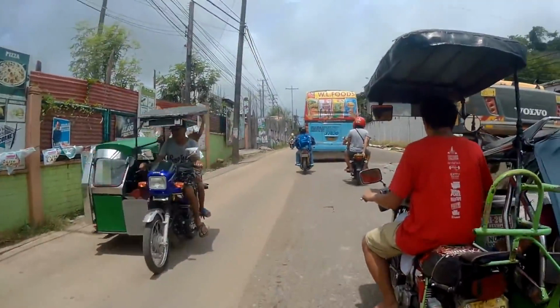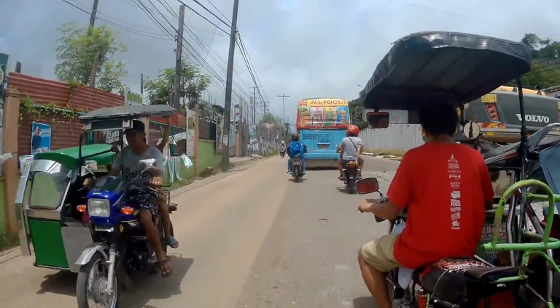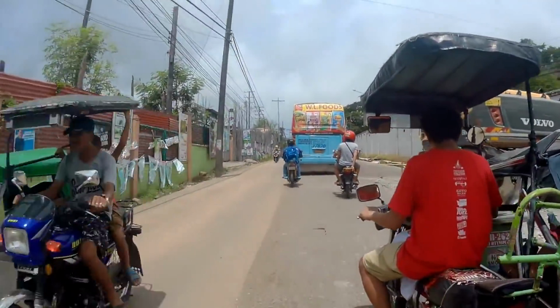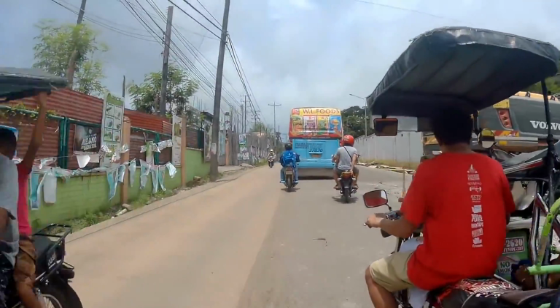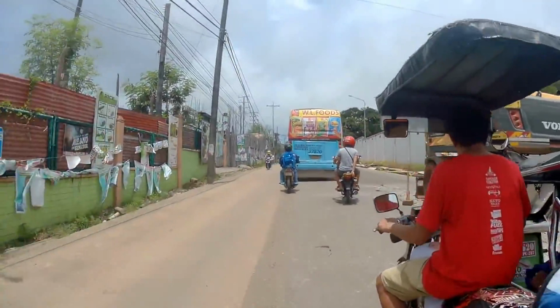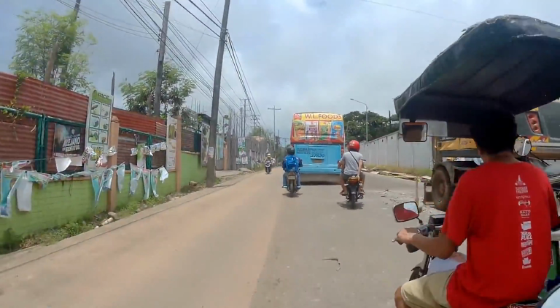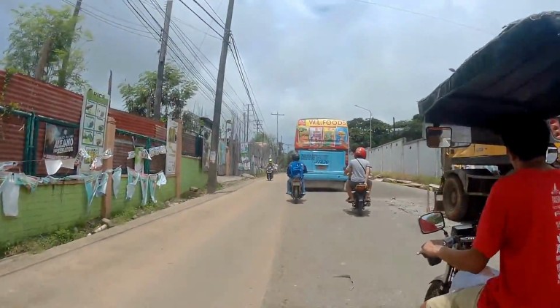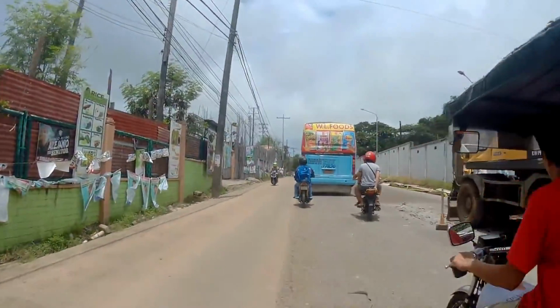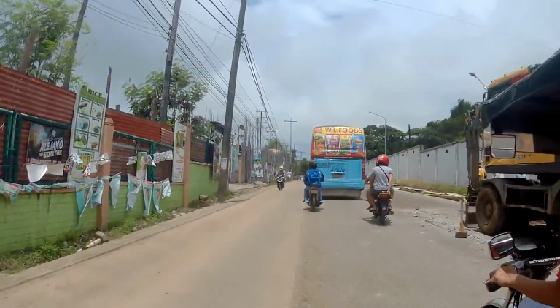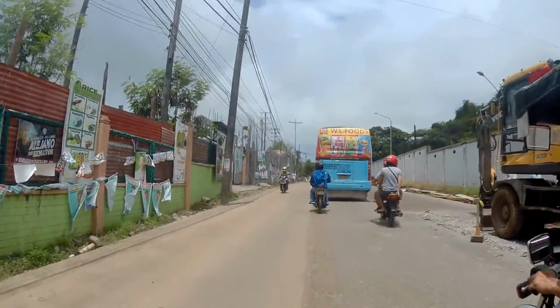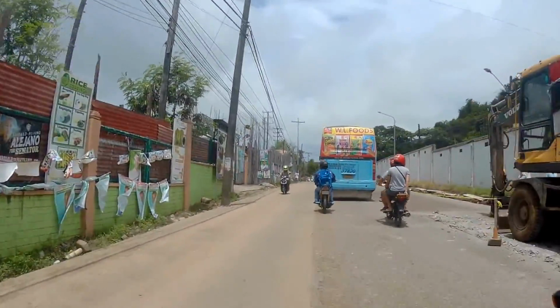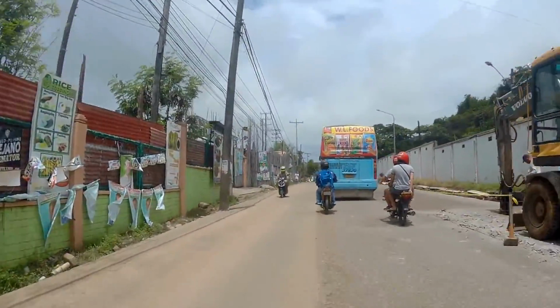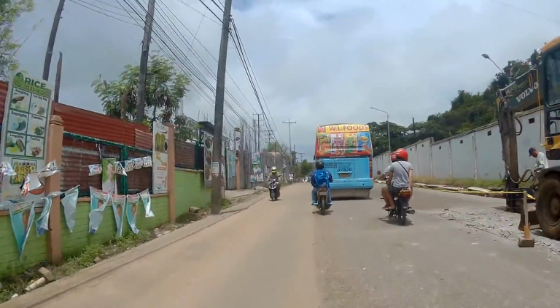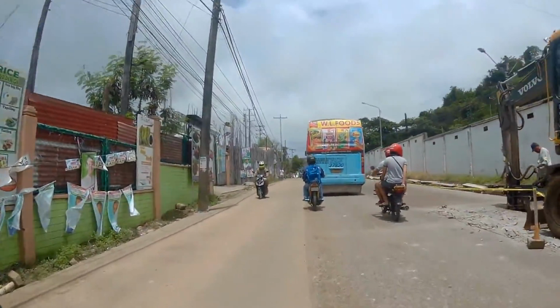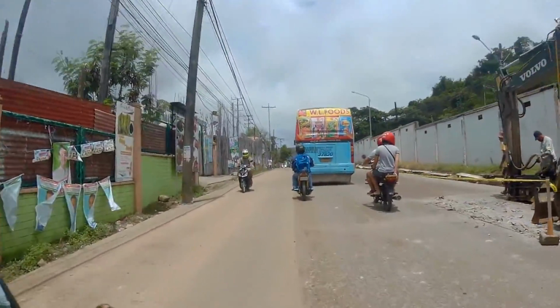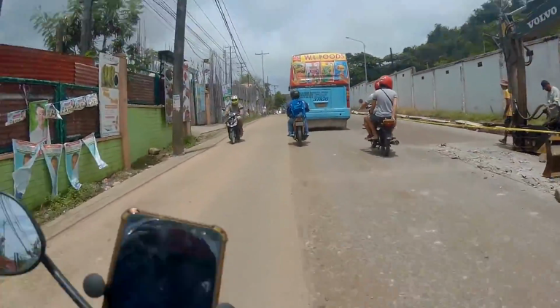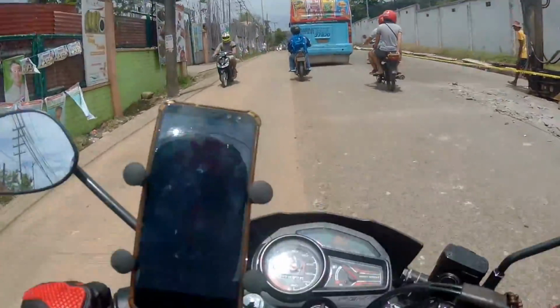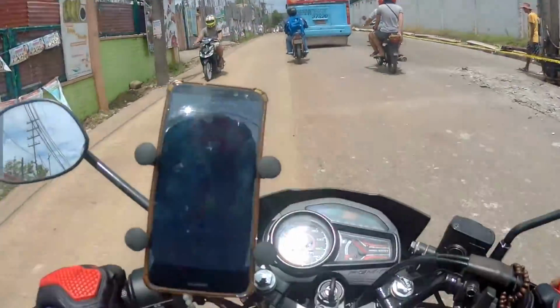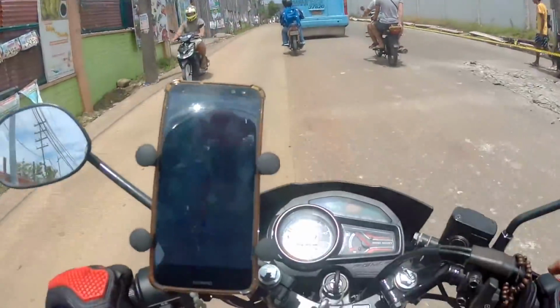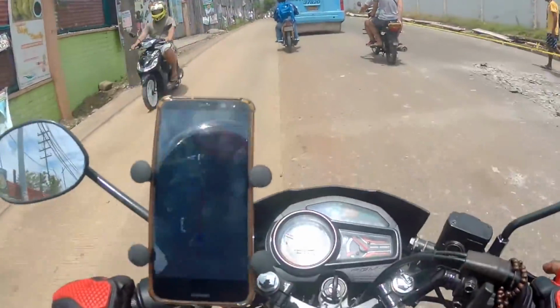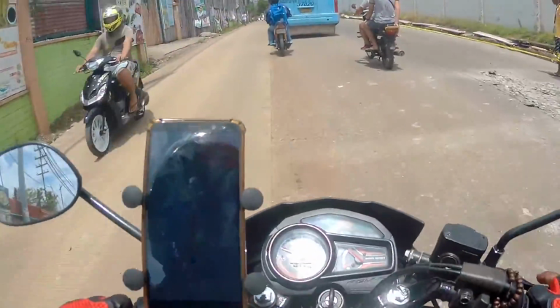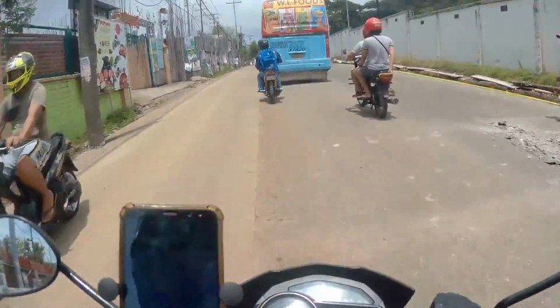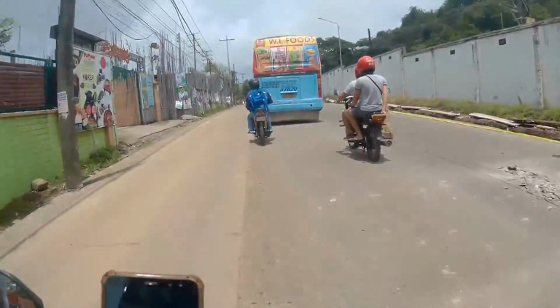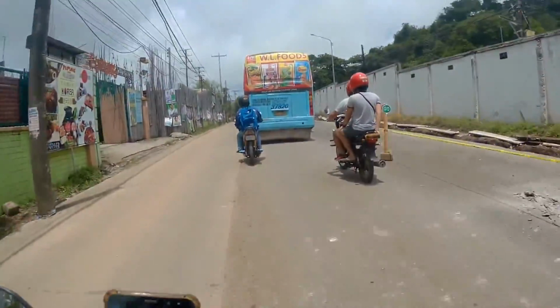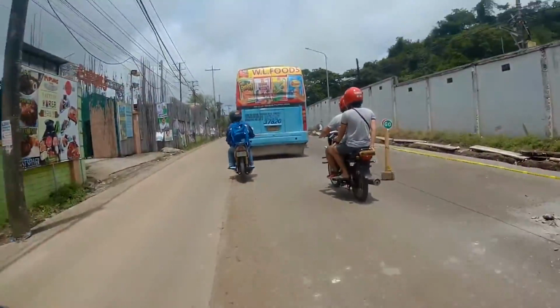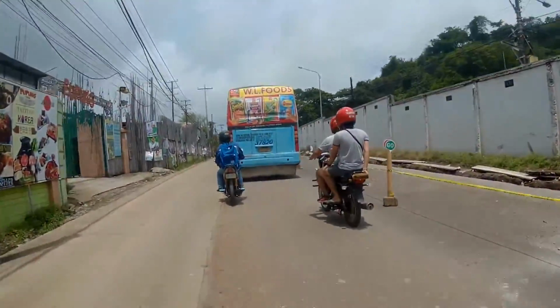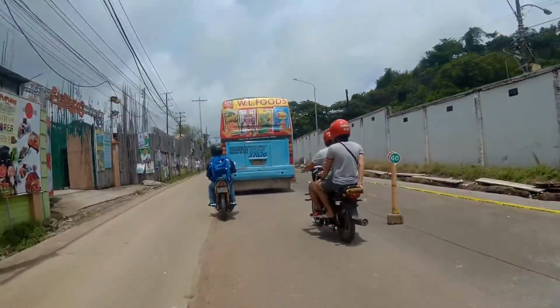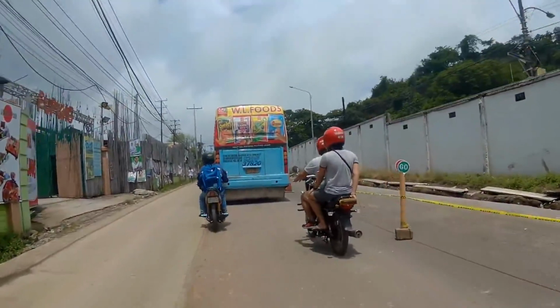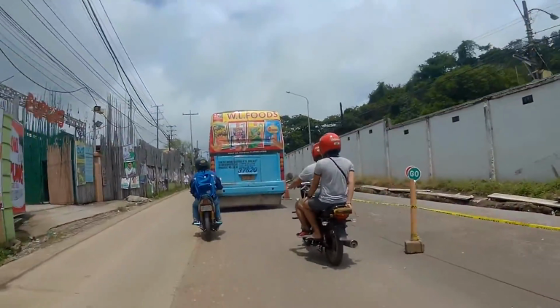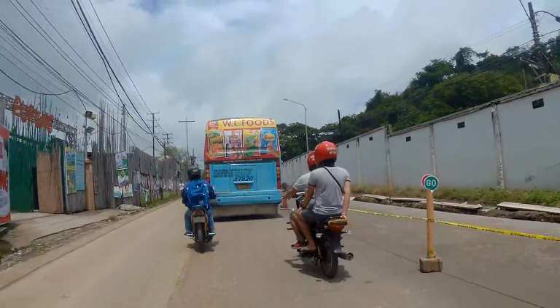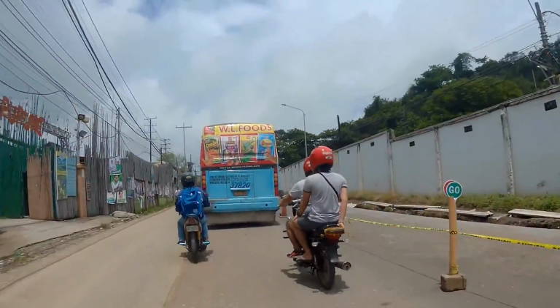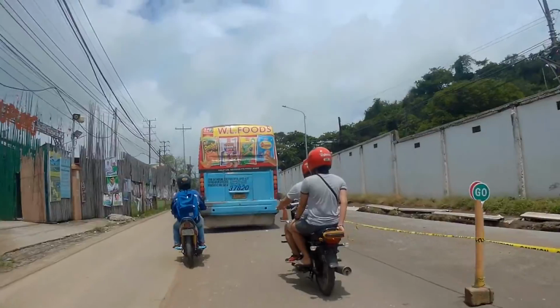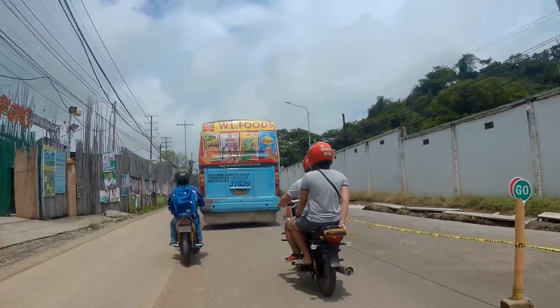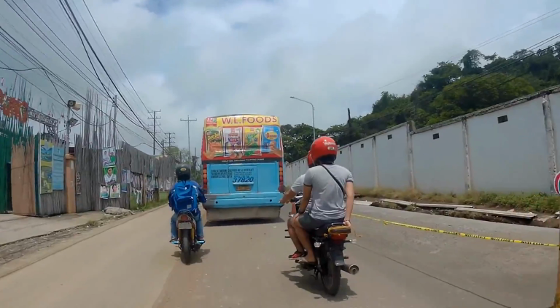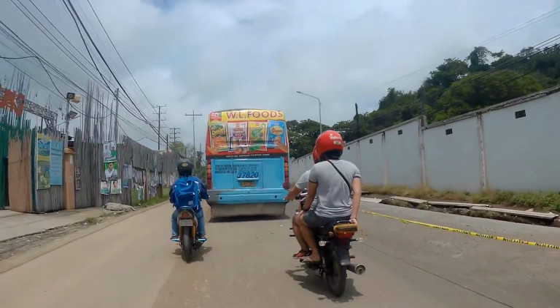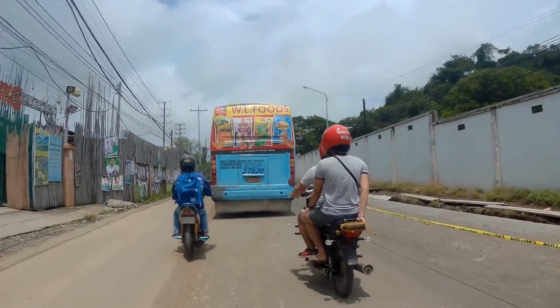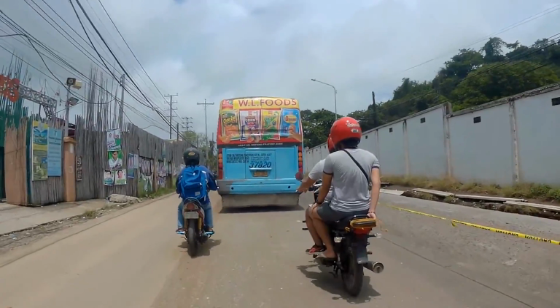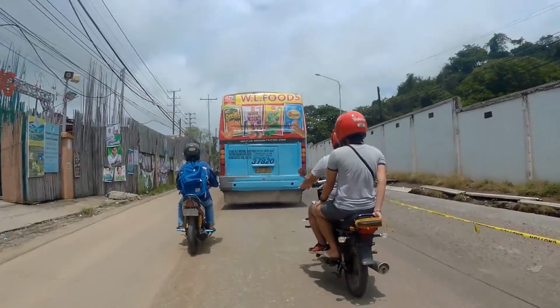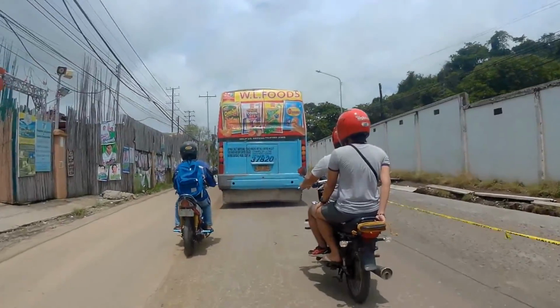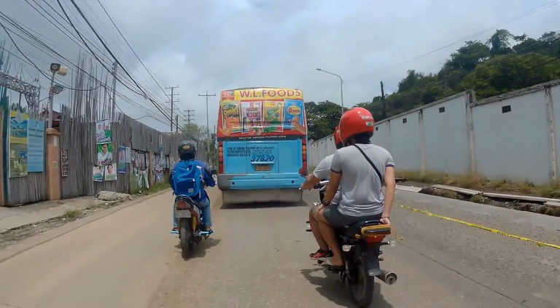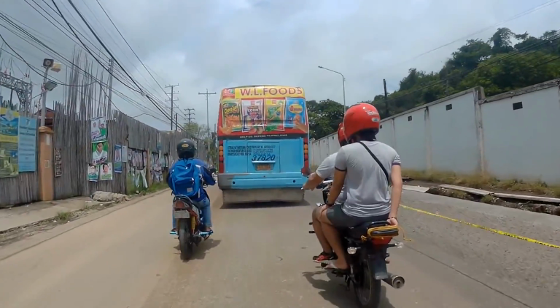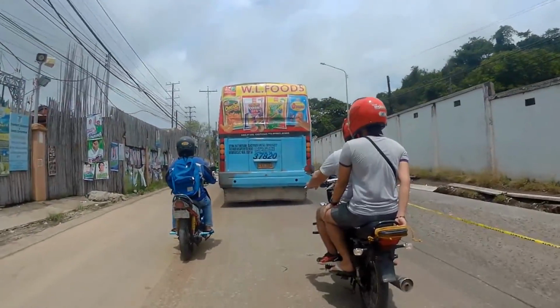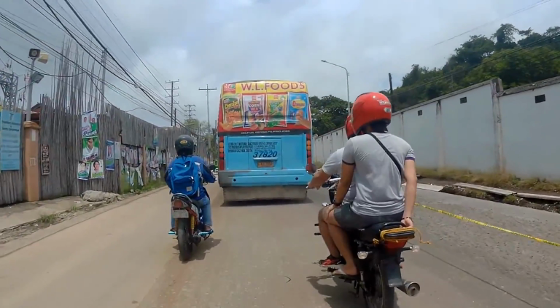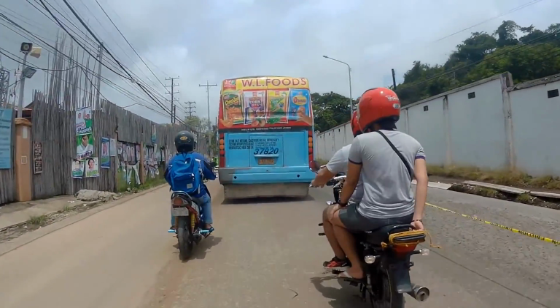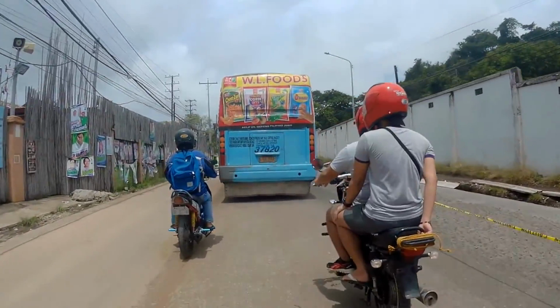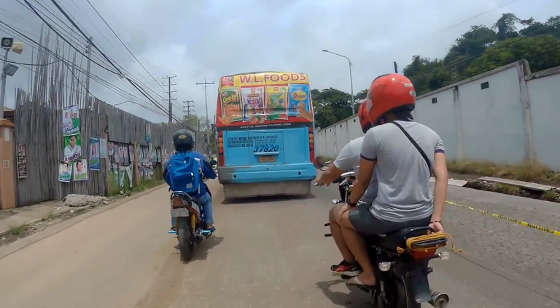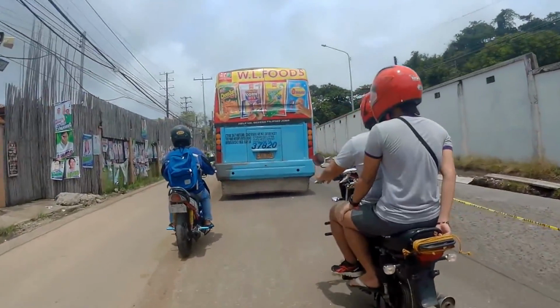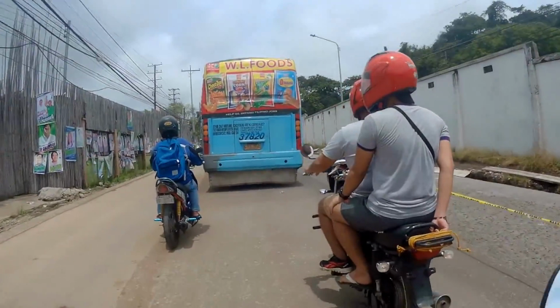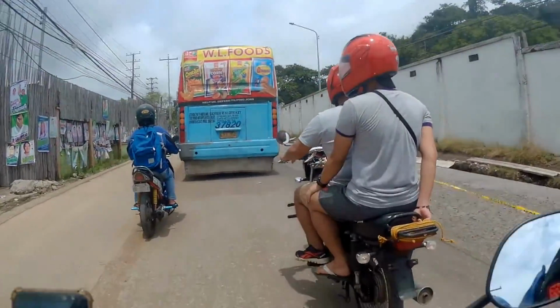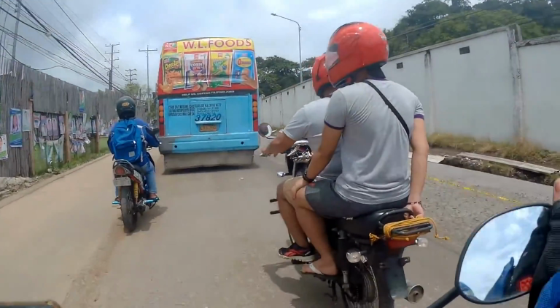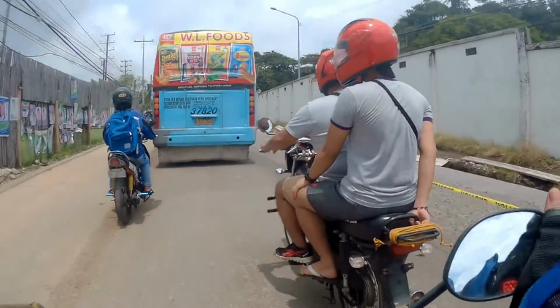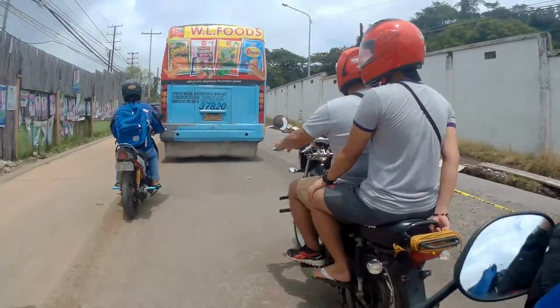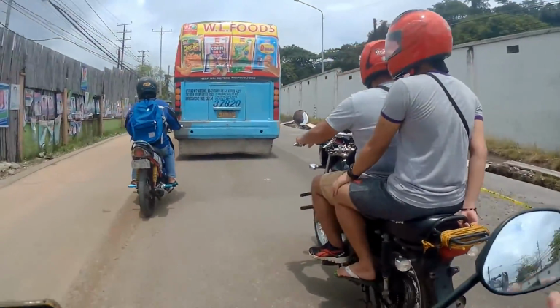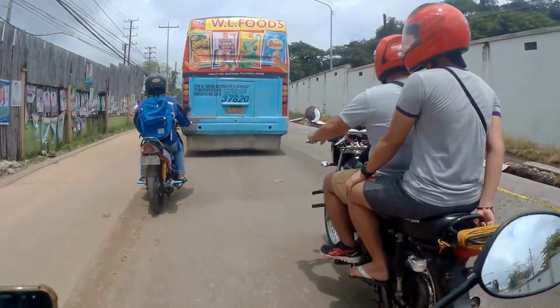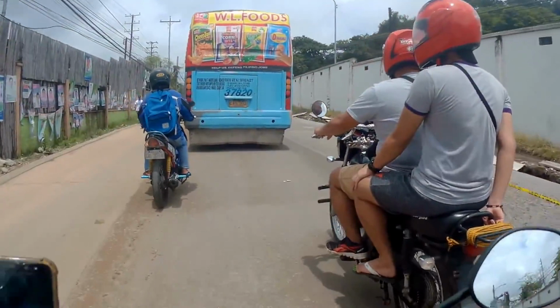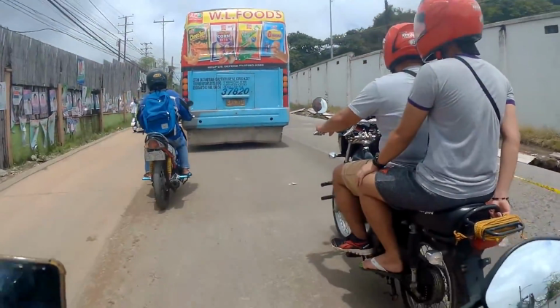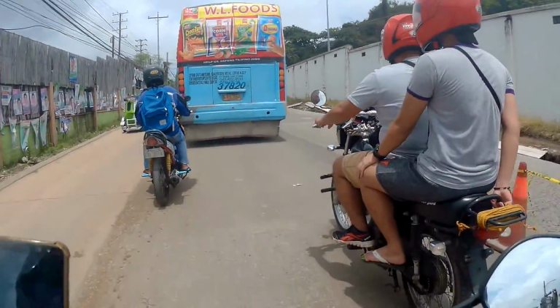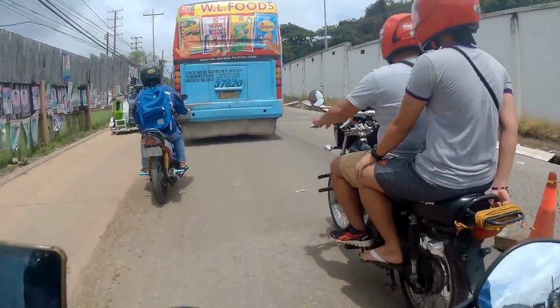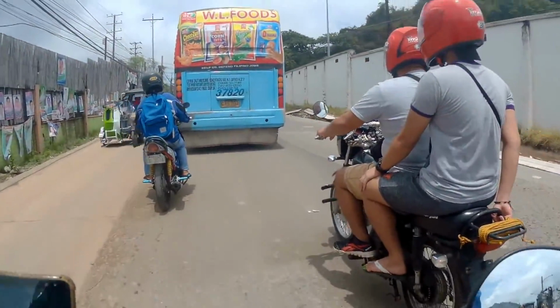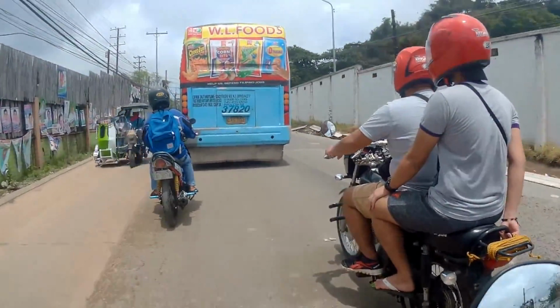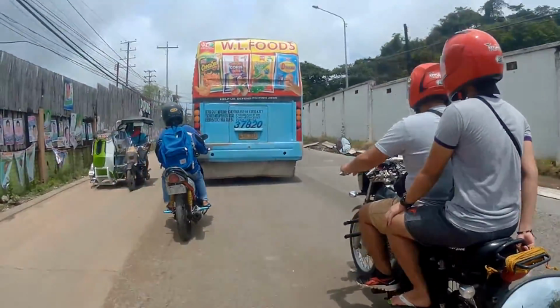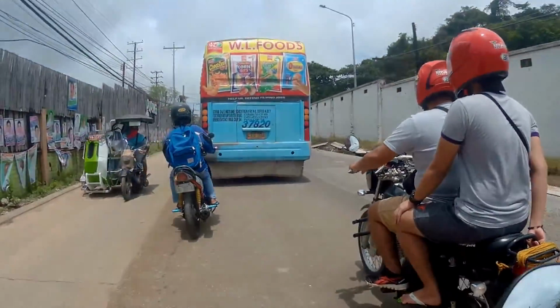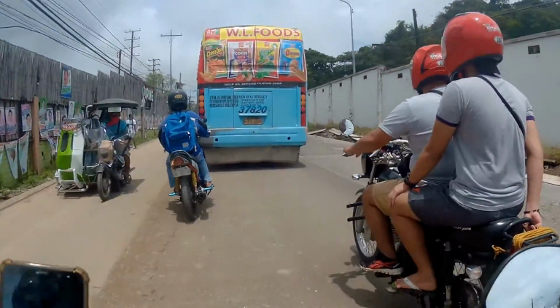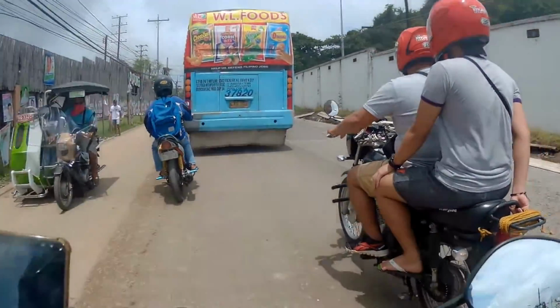Dito sa bayan ng Mariveles, may kinagaong kalsada at may ibang daan na one way kaya mabagal ang daloy ng trapiko.